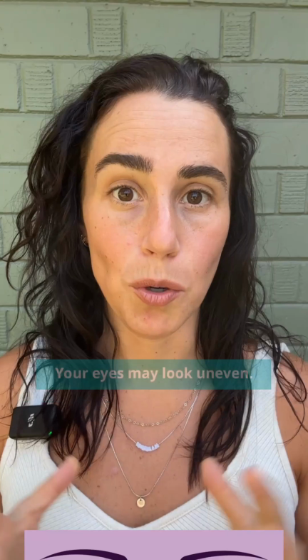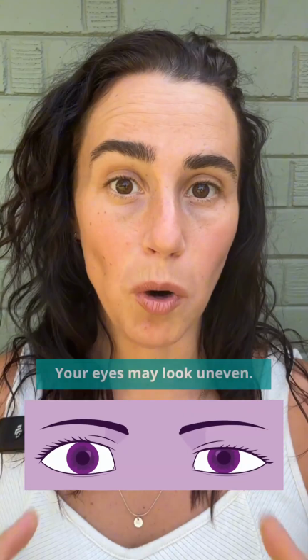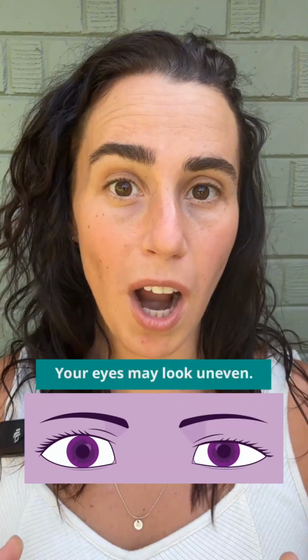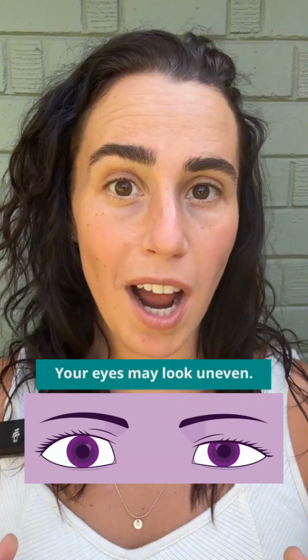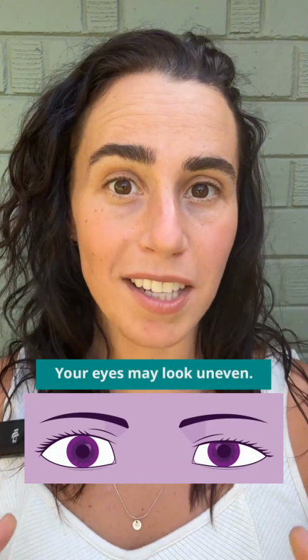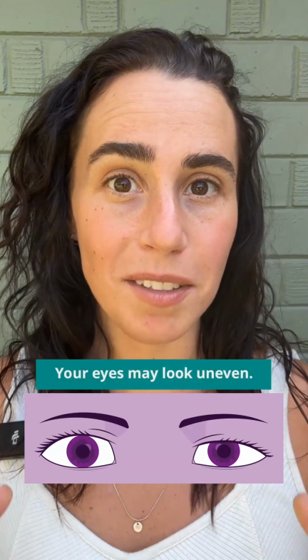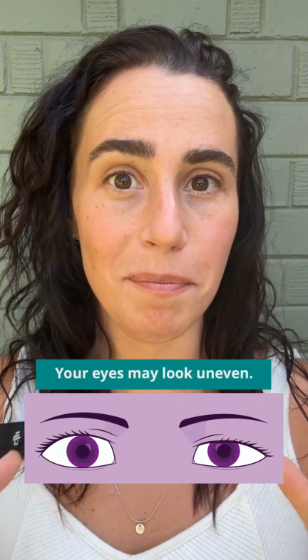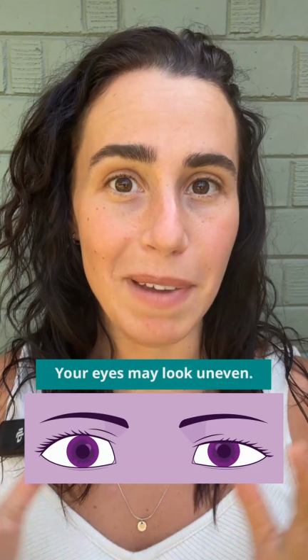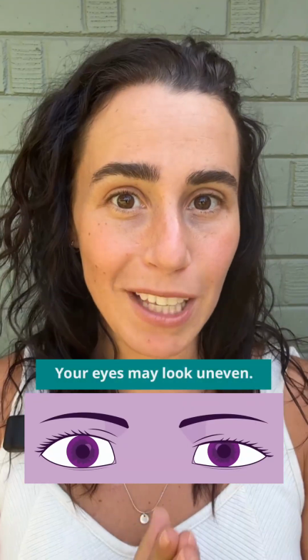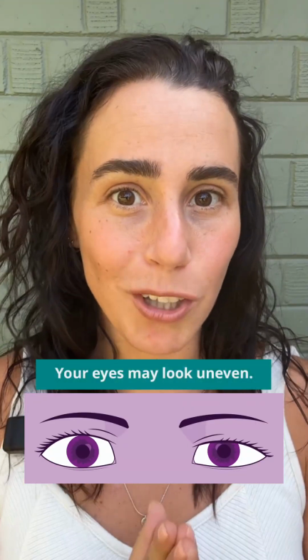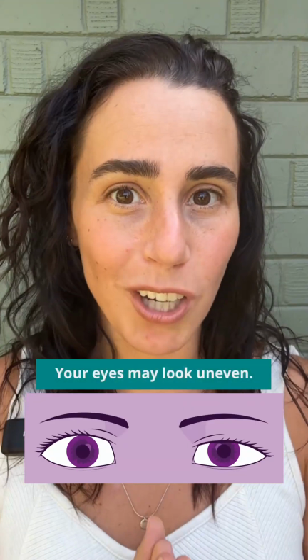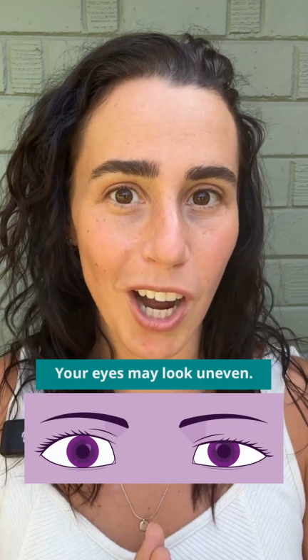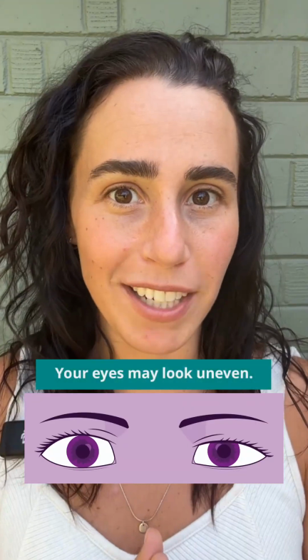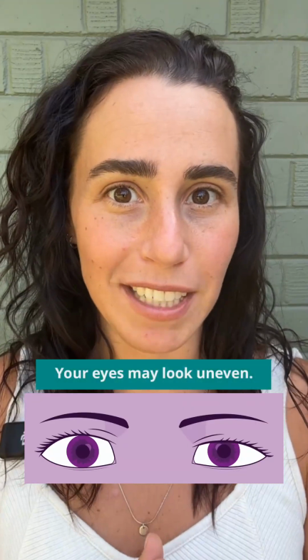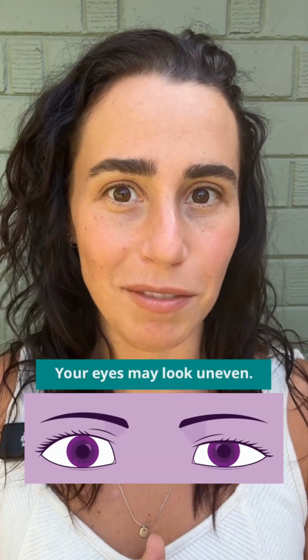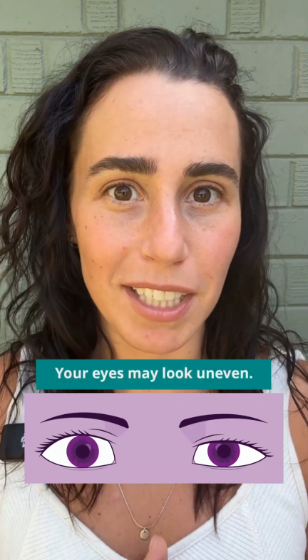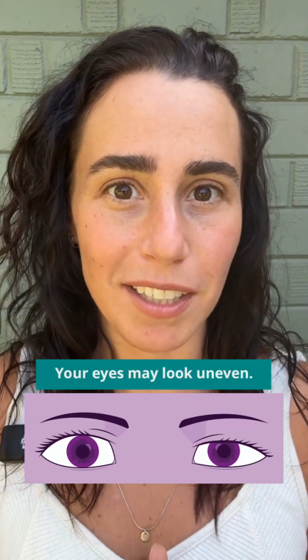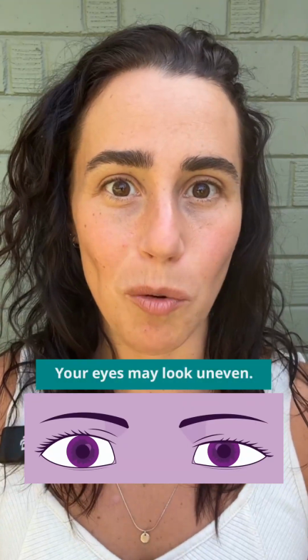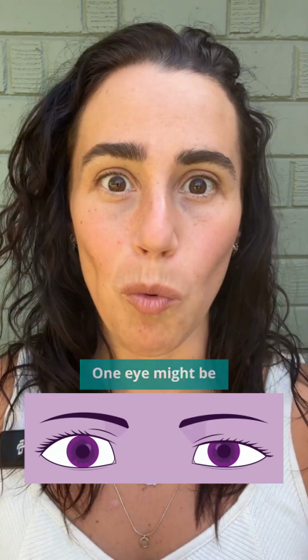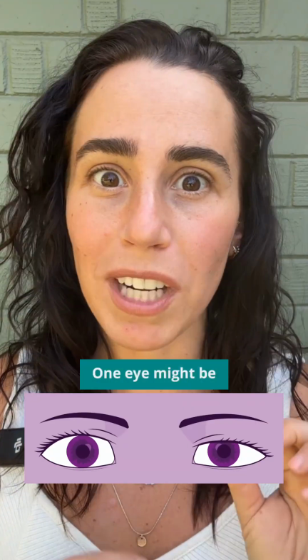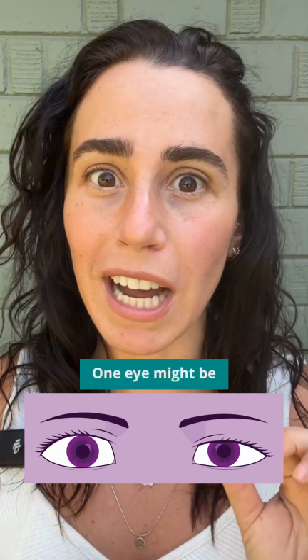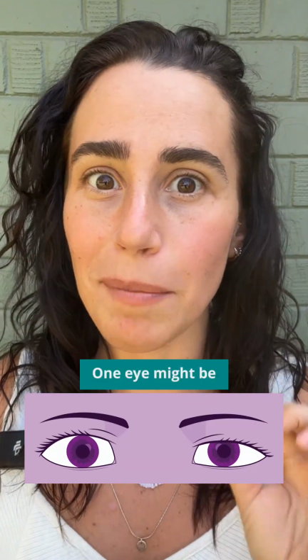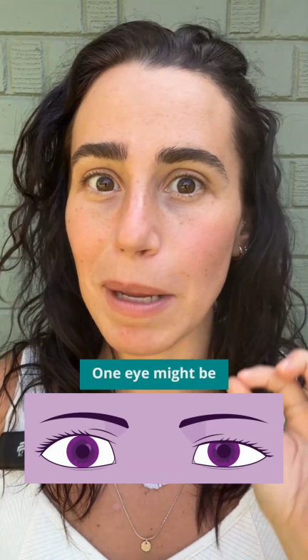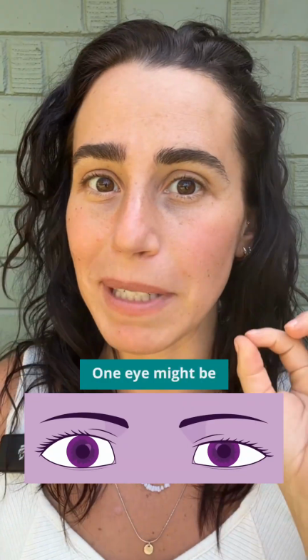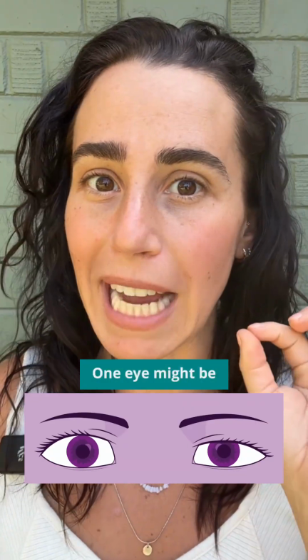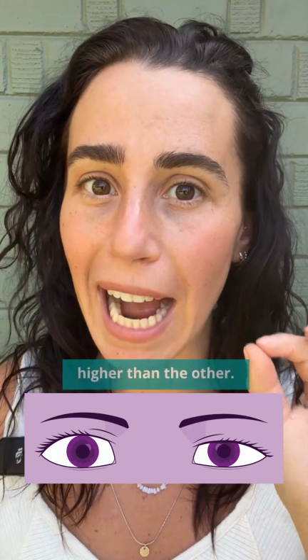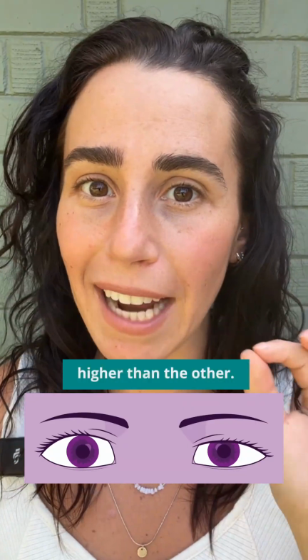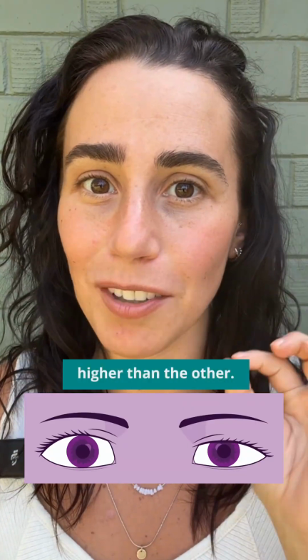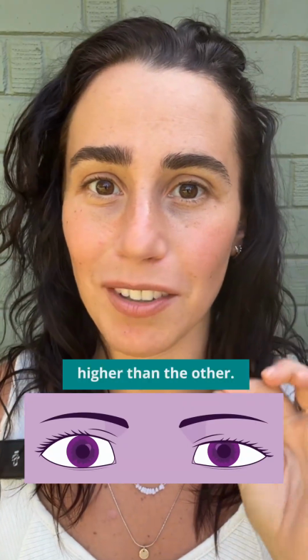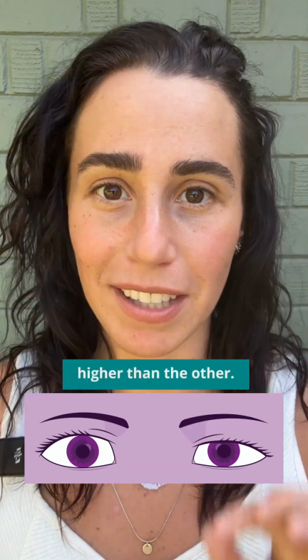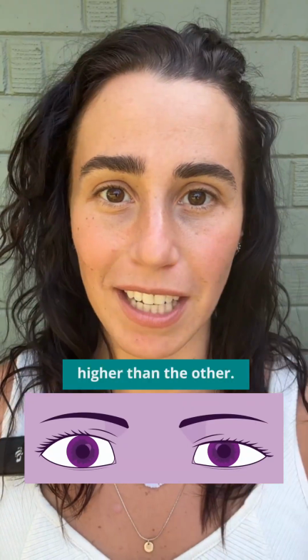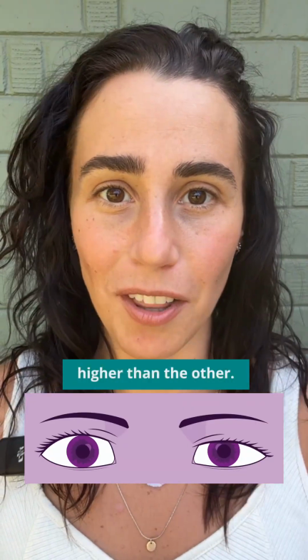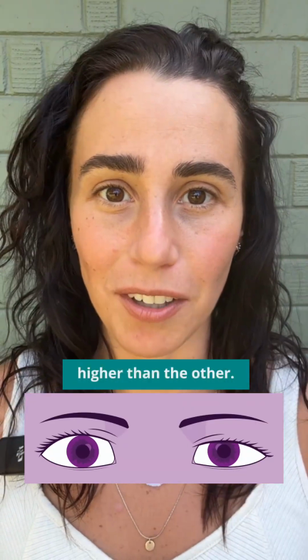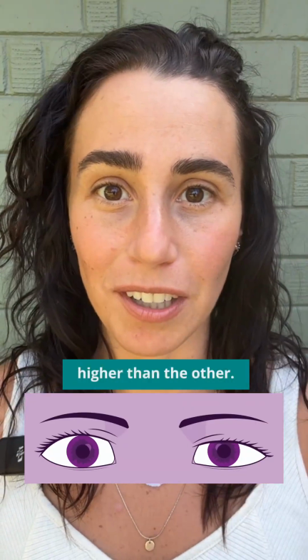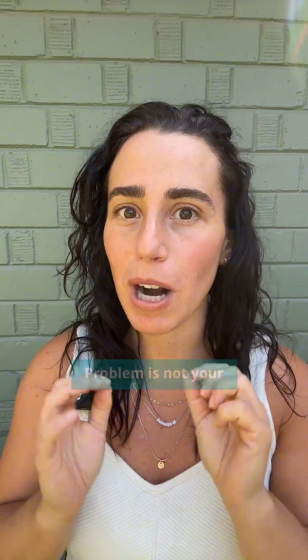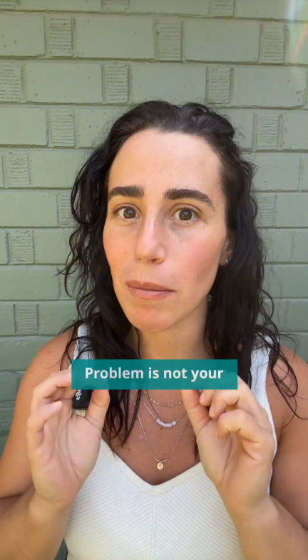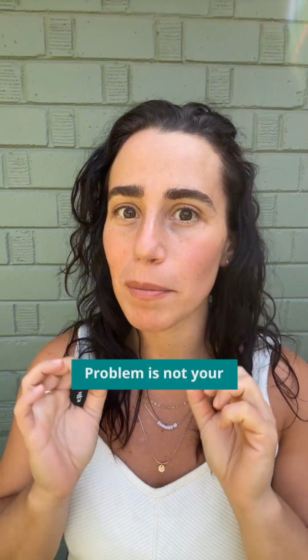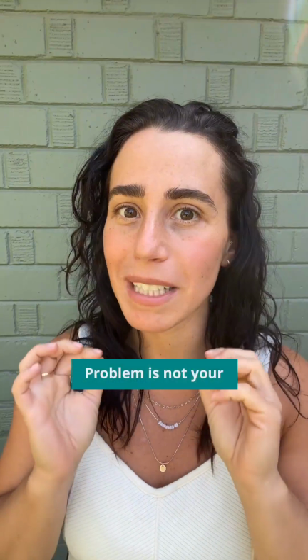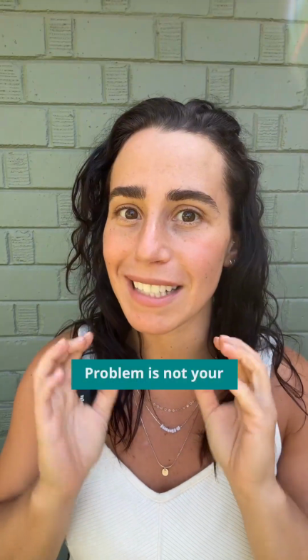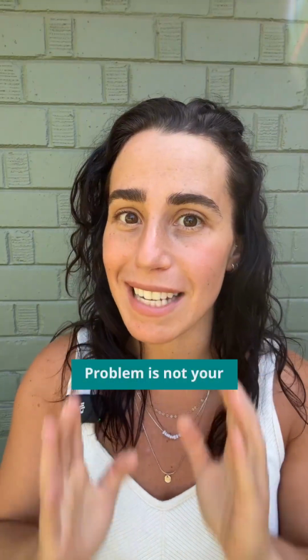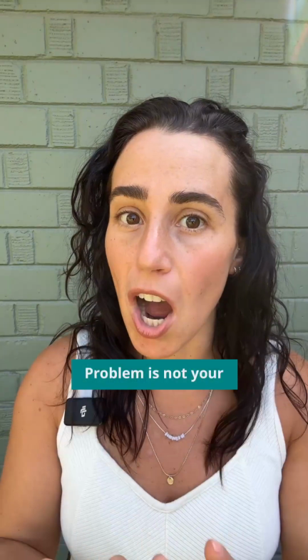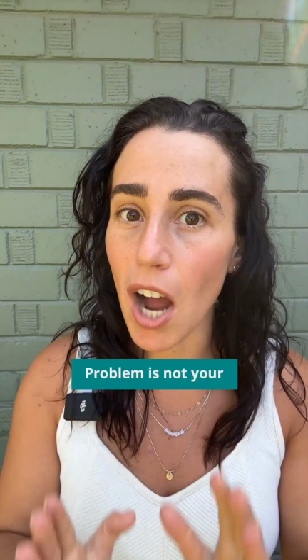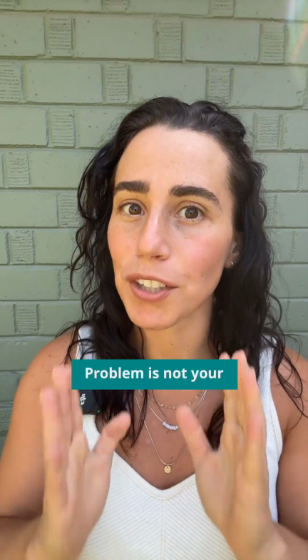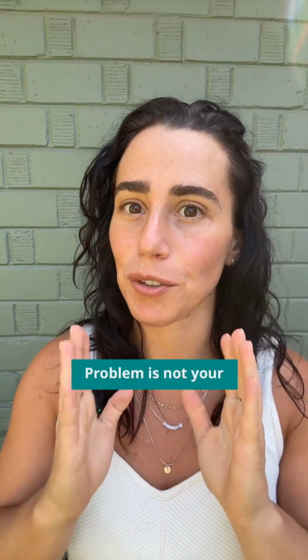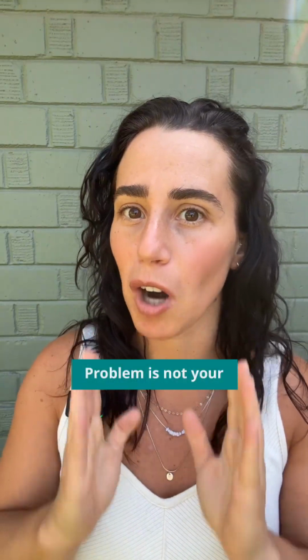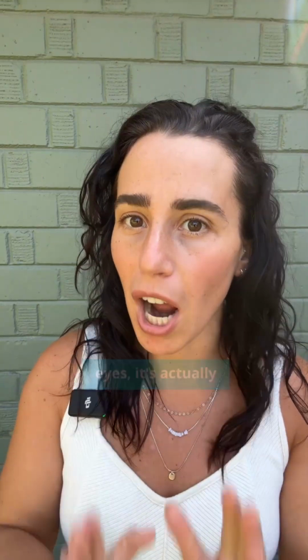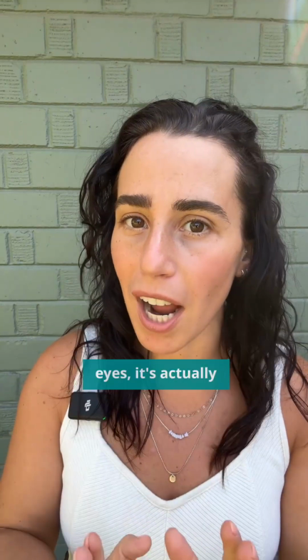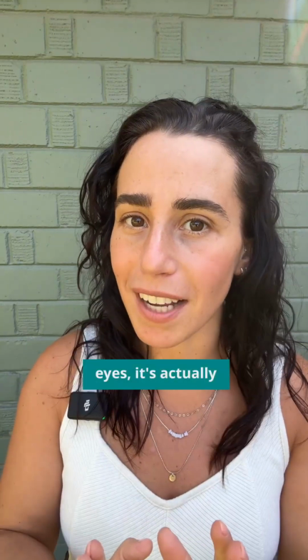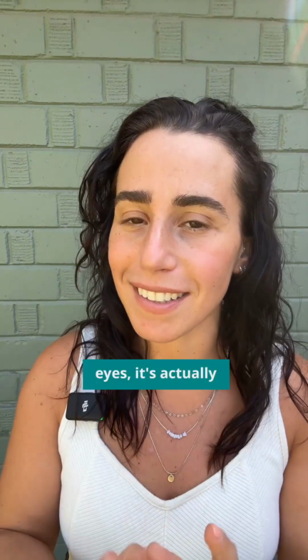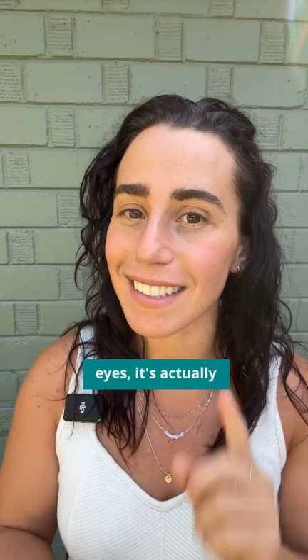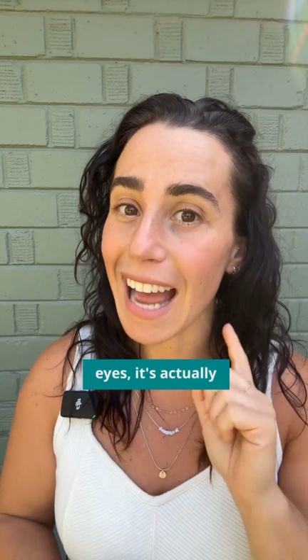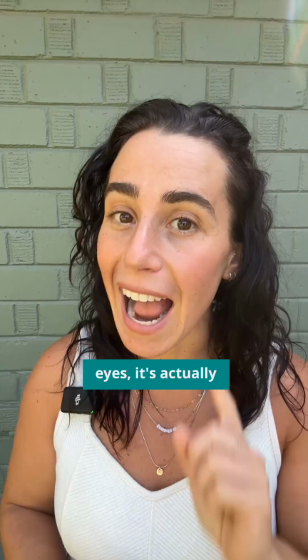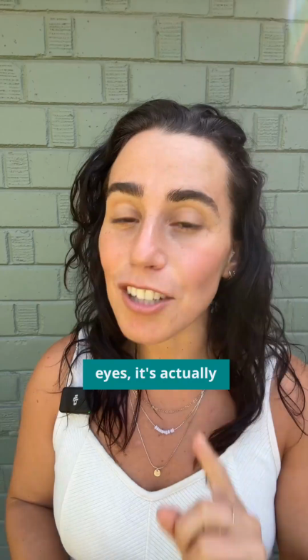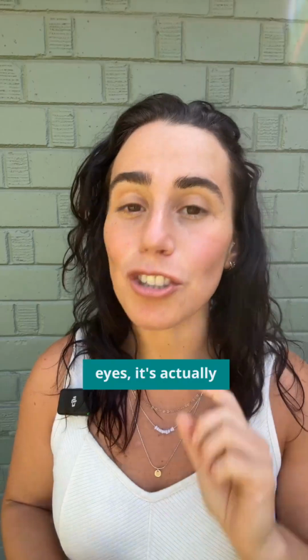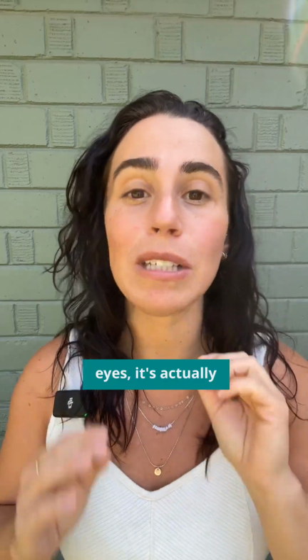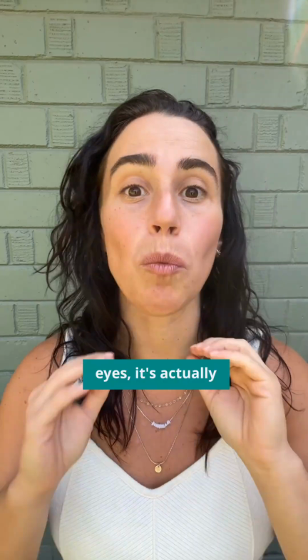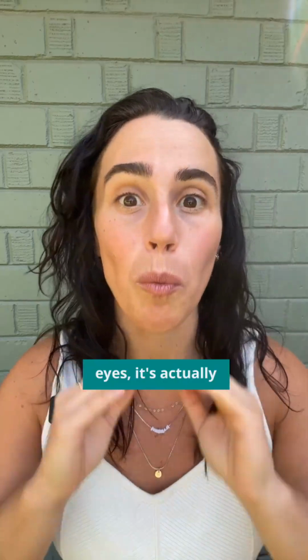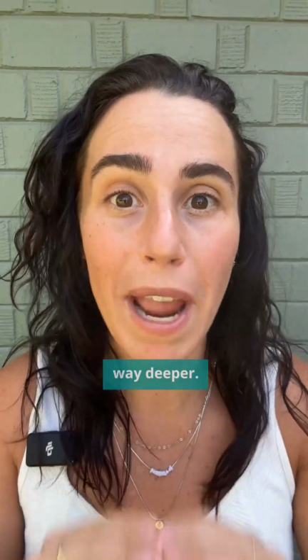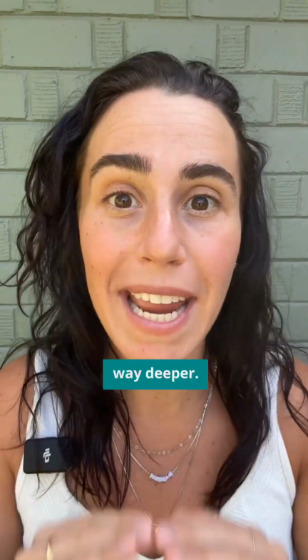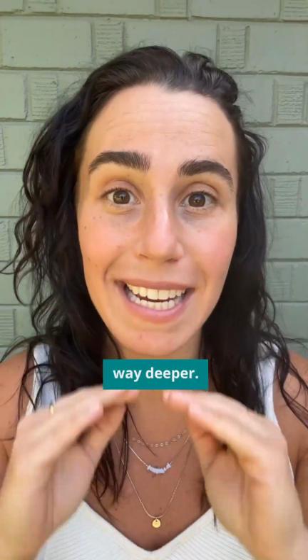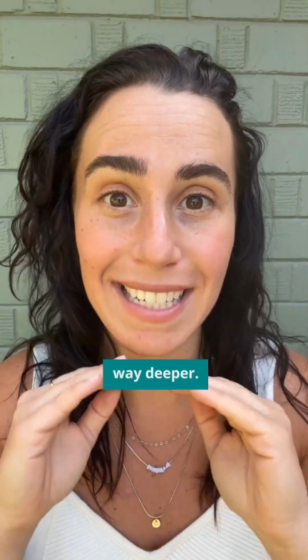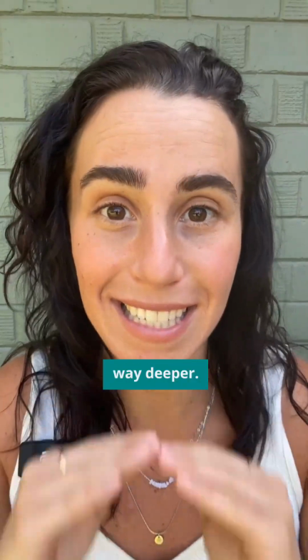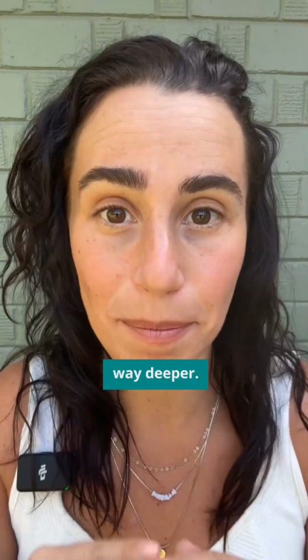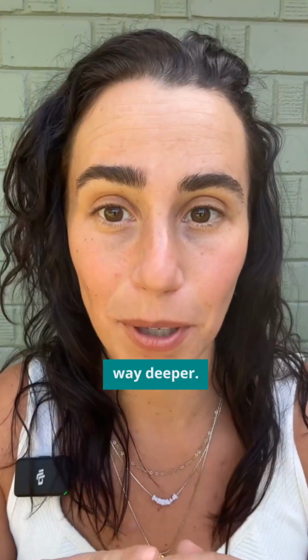Your eyes may look uneven — one eye might be higher than the other. But the problem is not your eyes. It's actually way deeper.